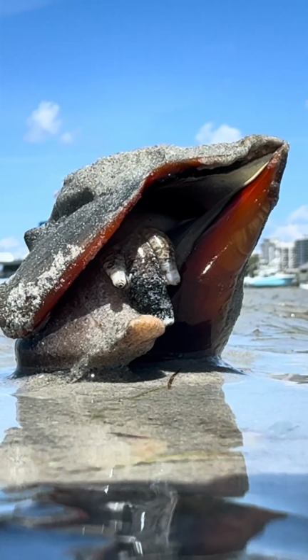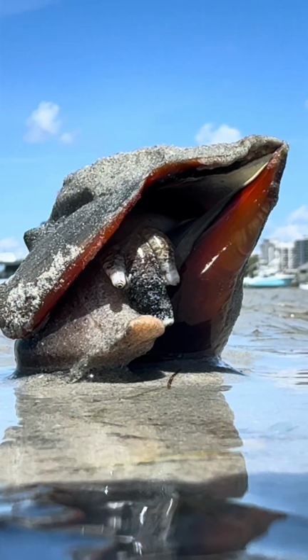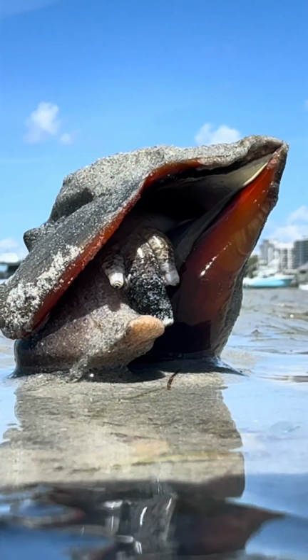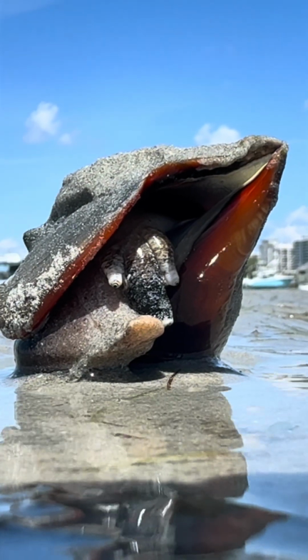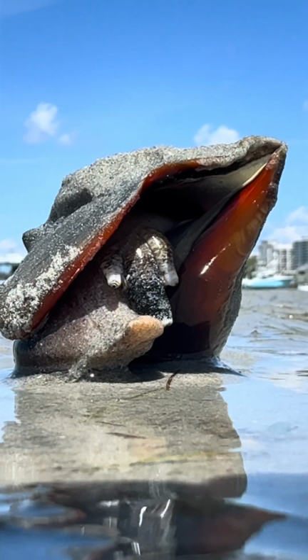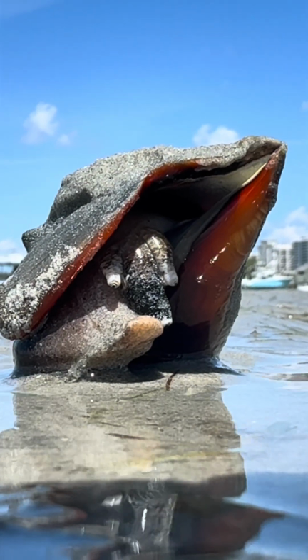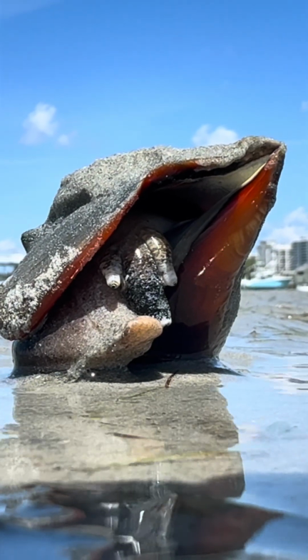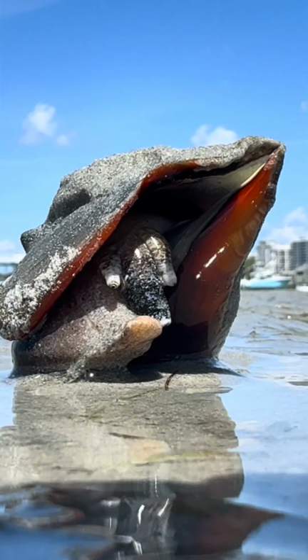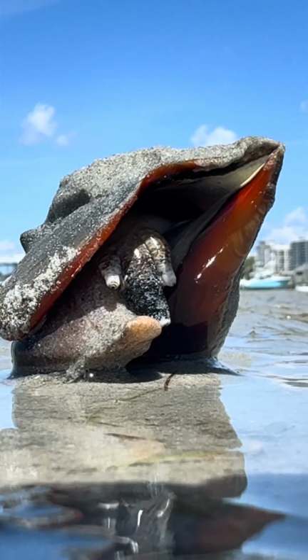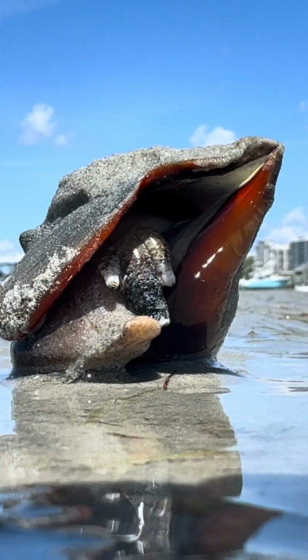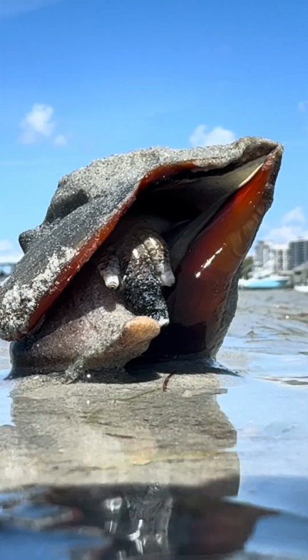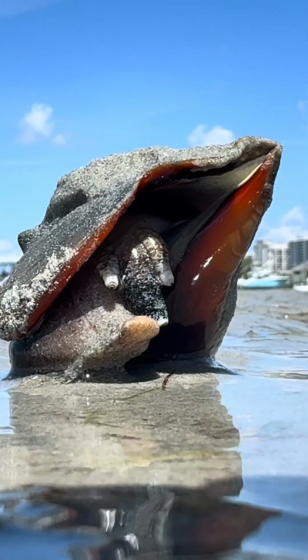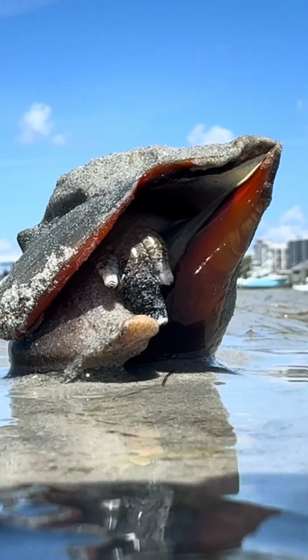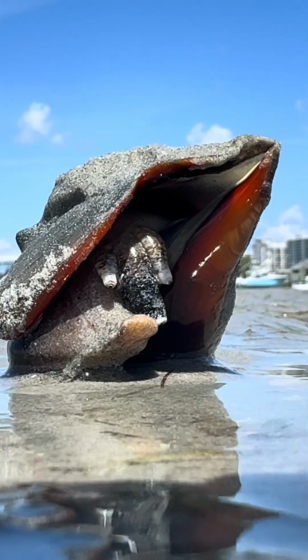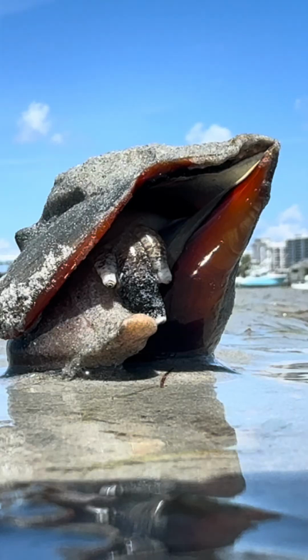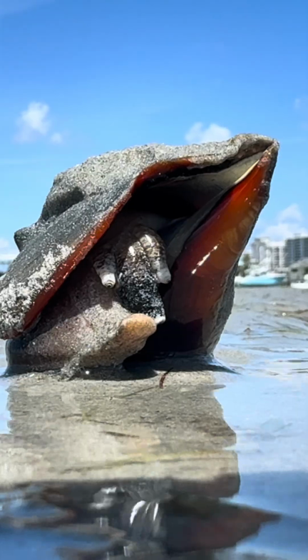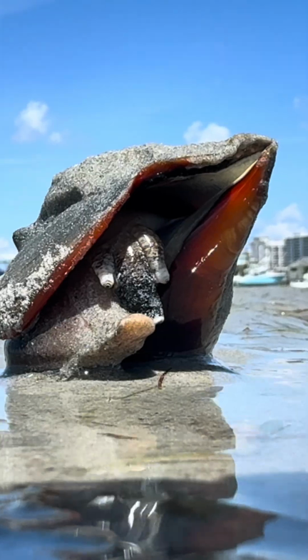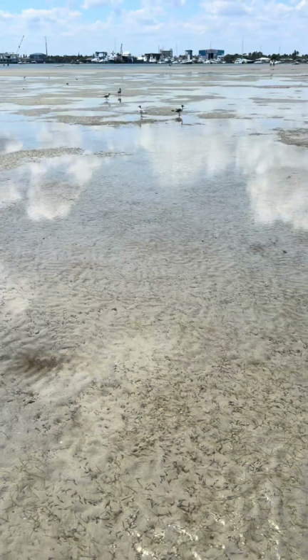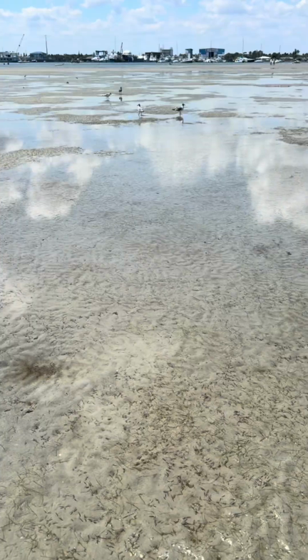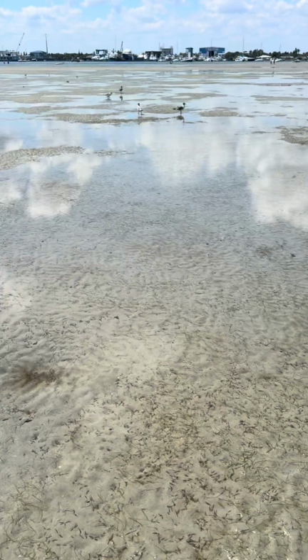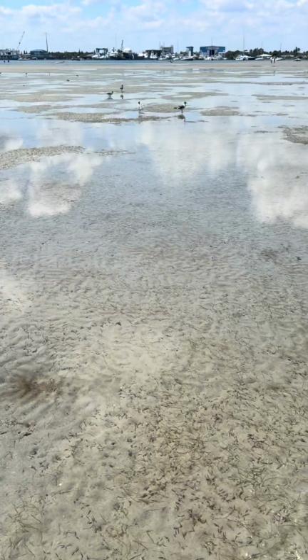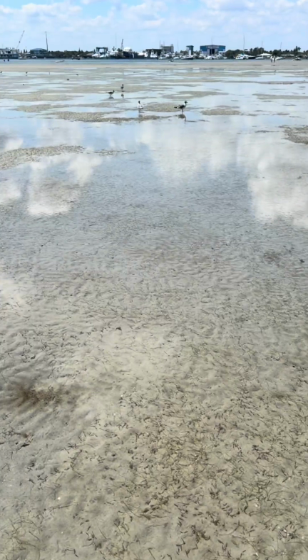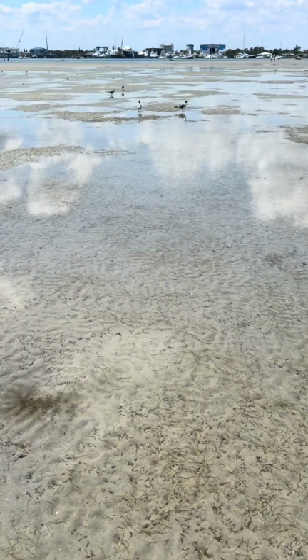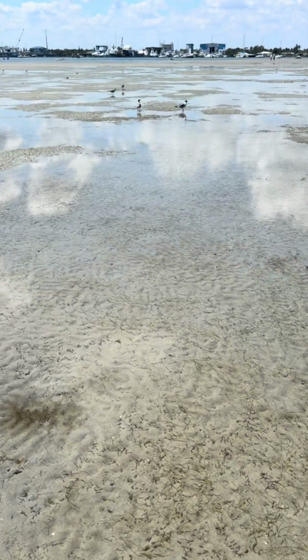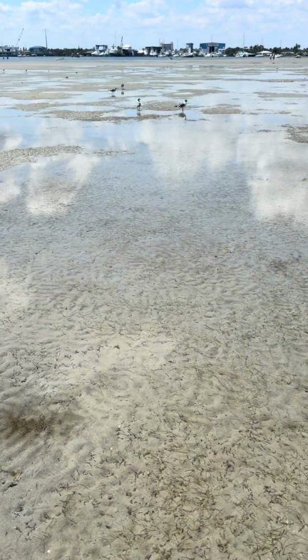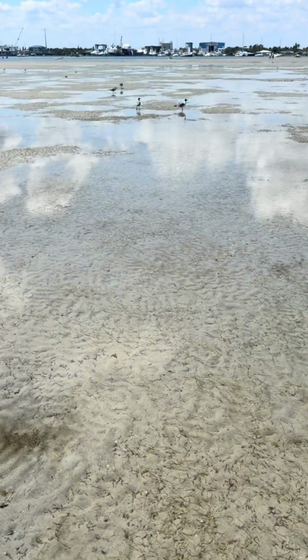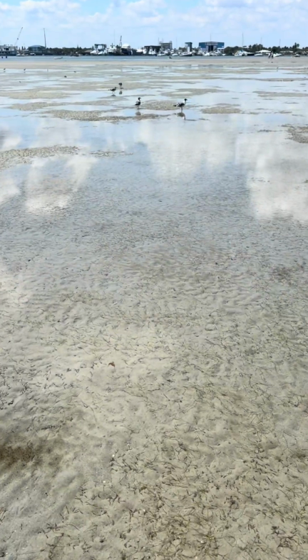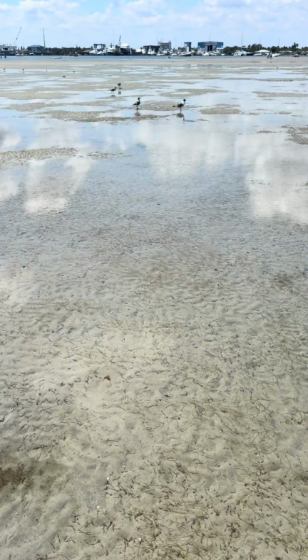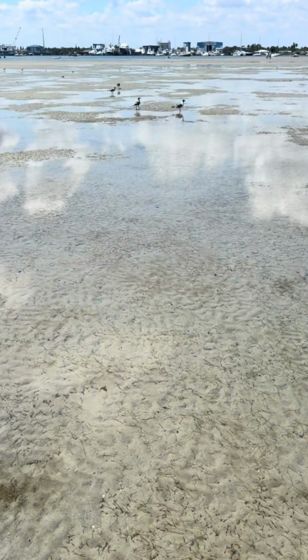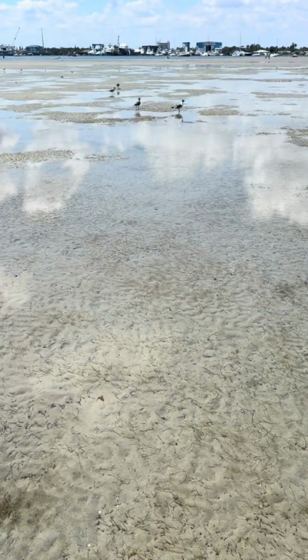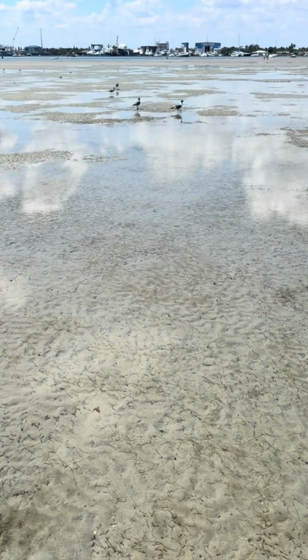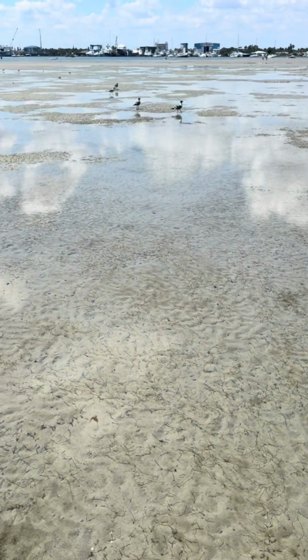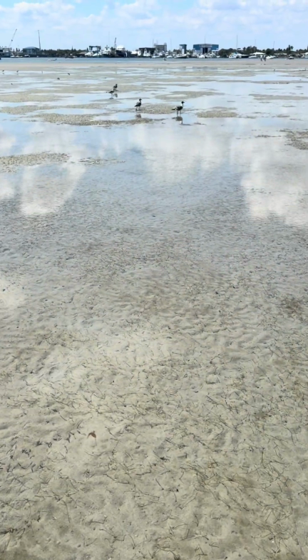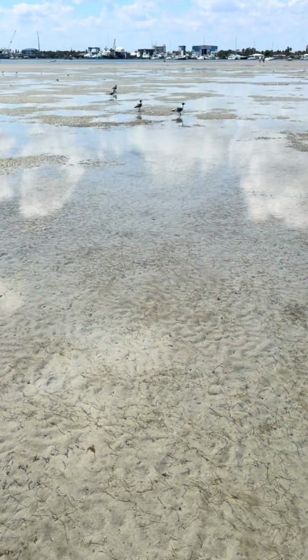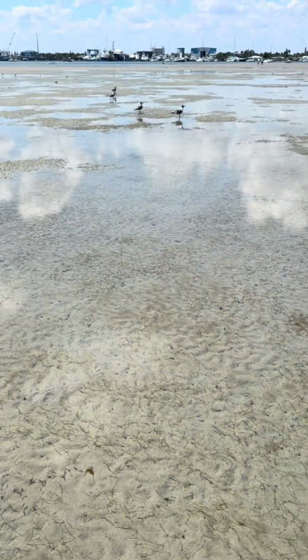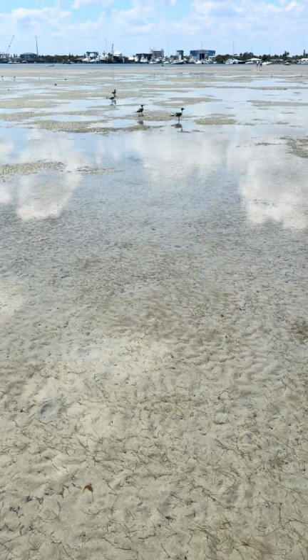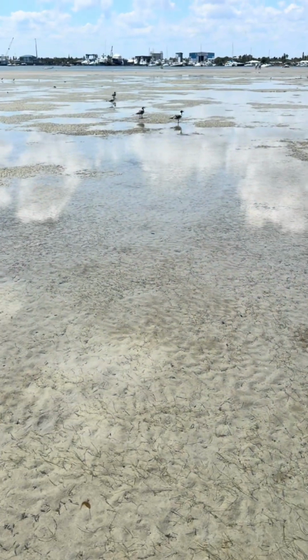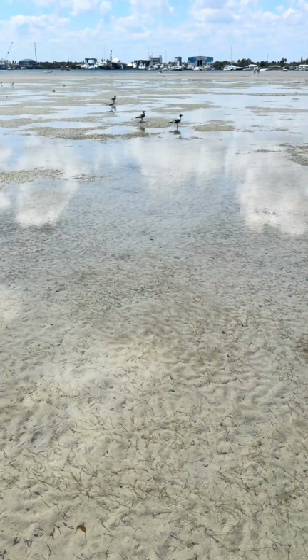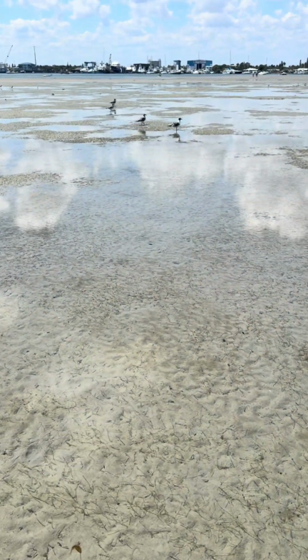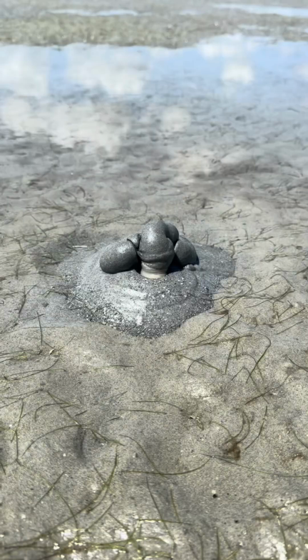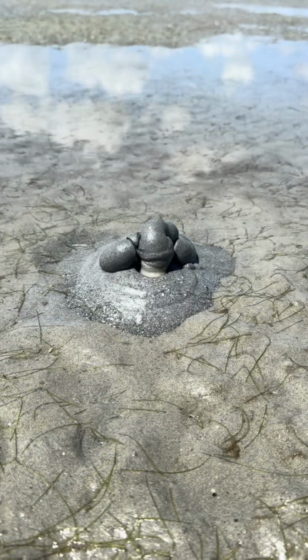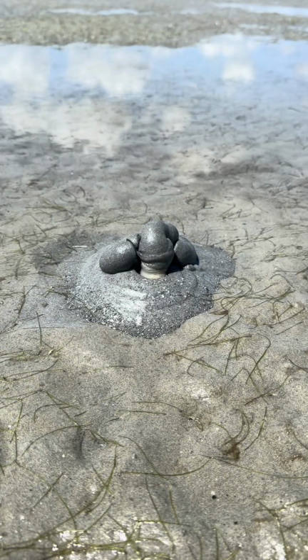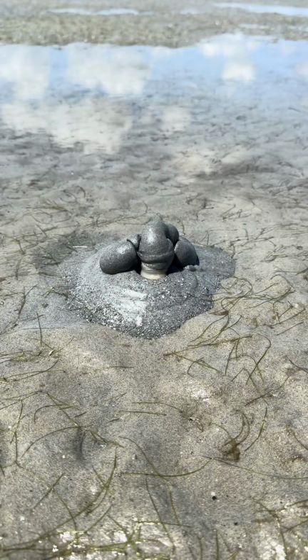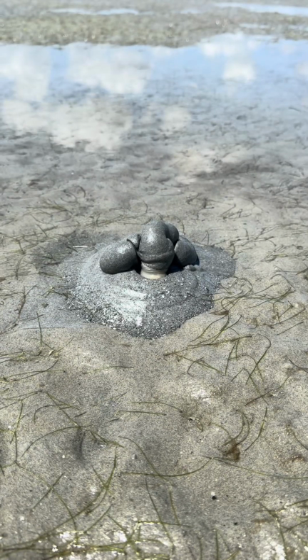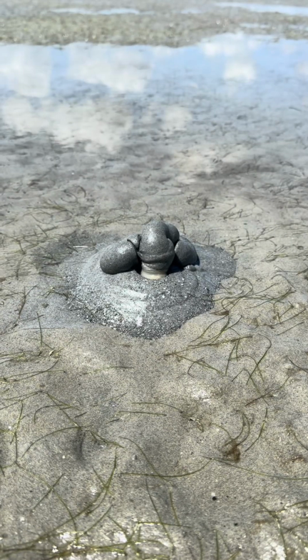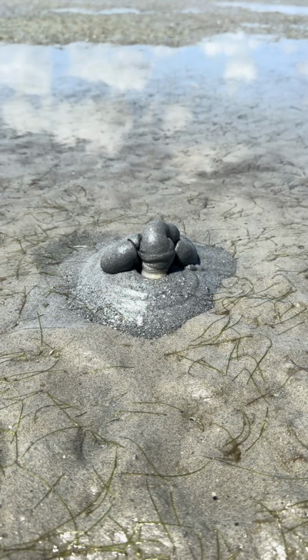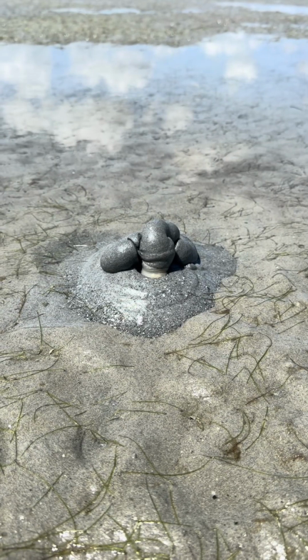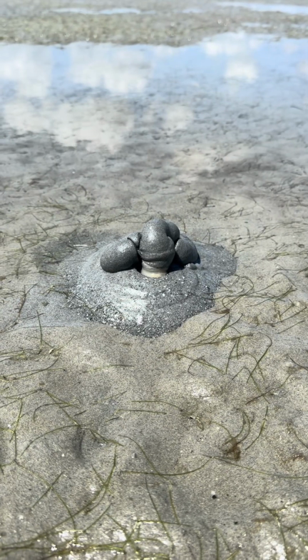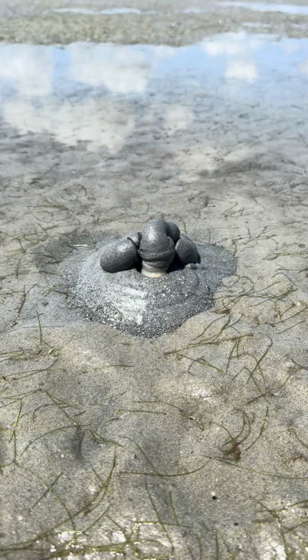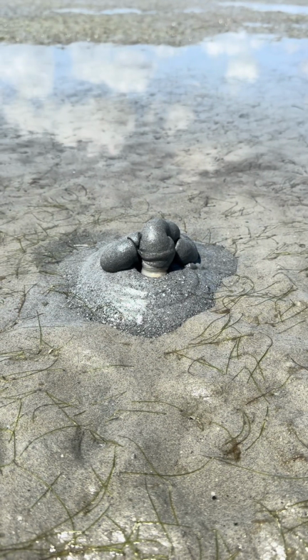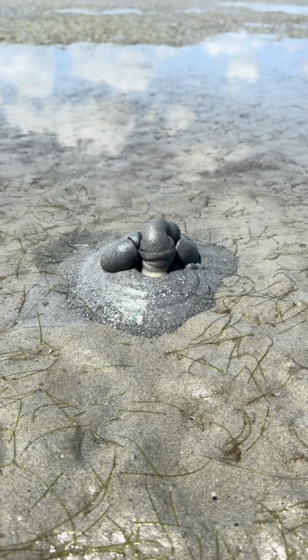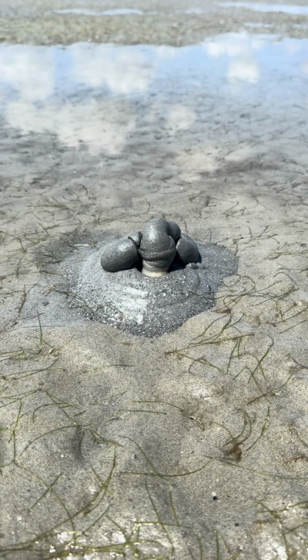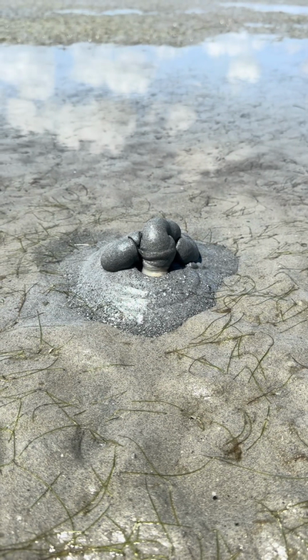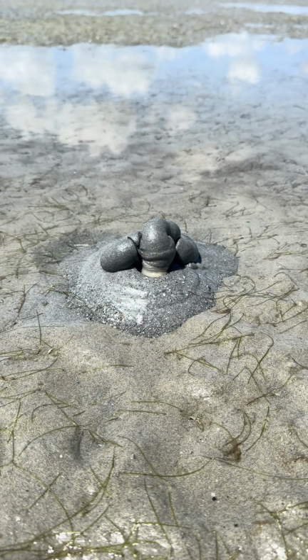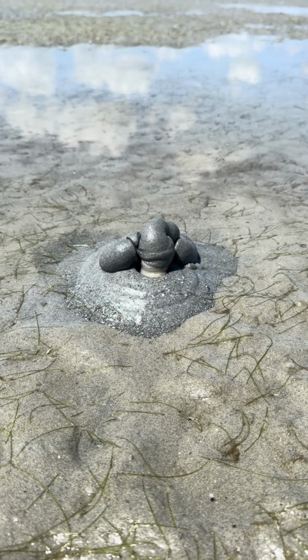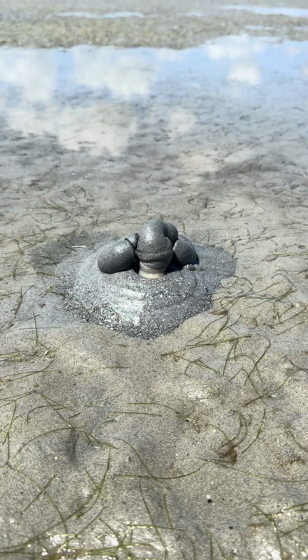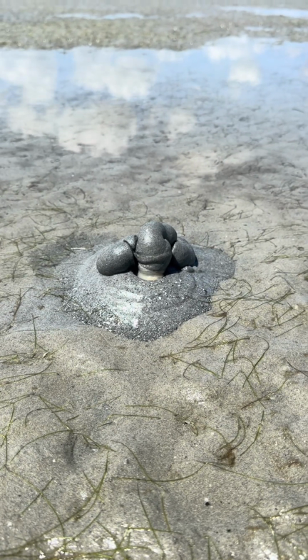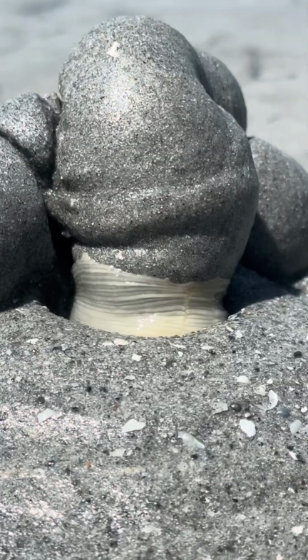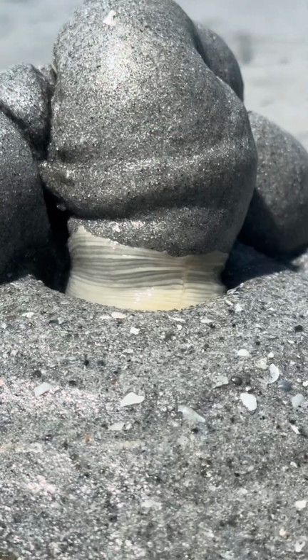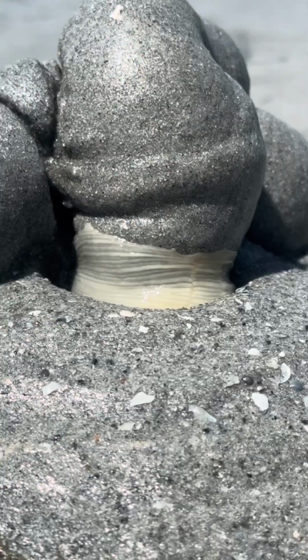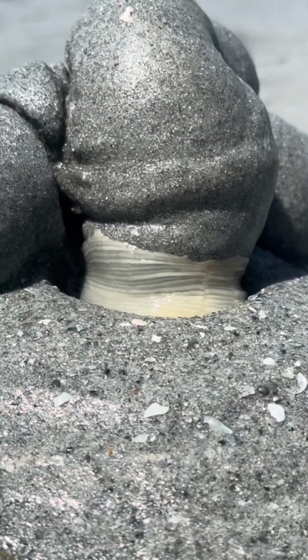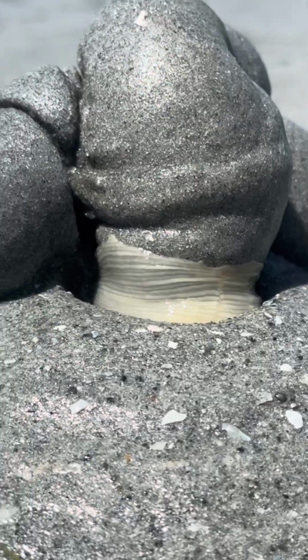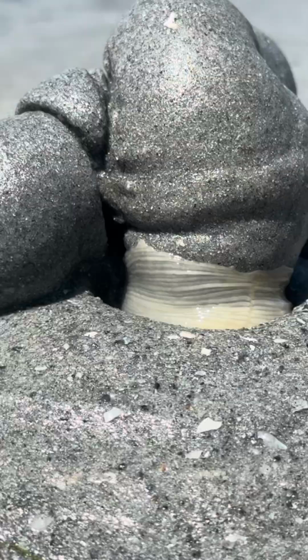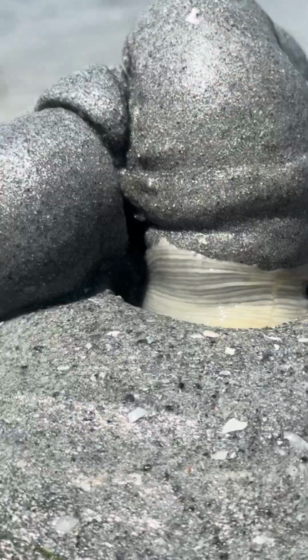A flock of terns were on the prowl. Hopefully they don't eat any of my friends. And here's some waste from a tube worm that's burrowed into the sand. You never know what's lurking down there.